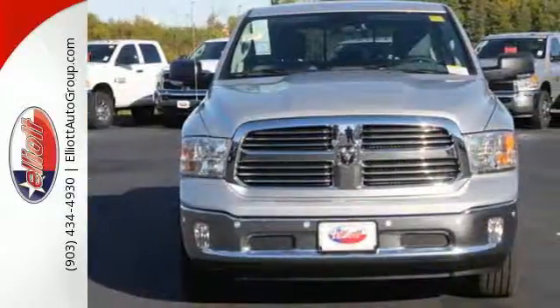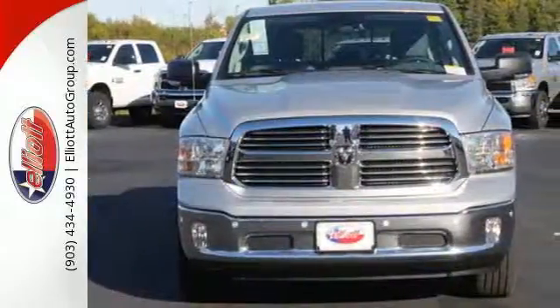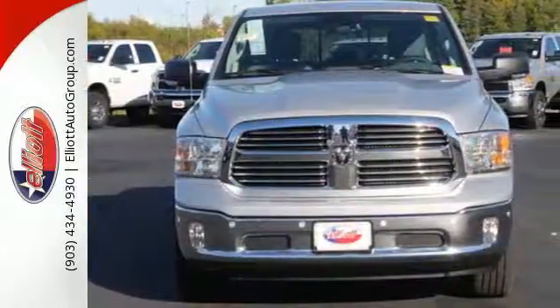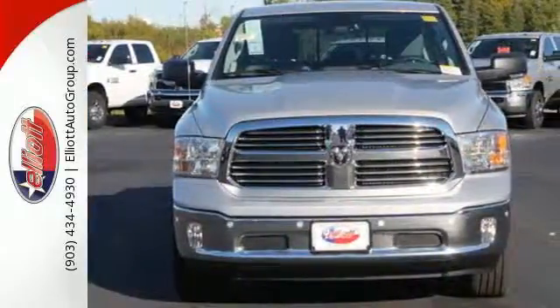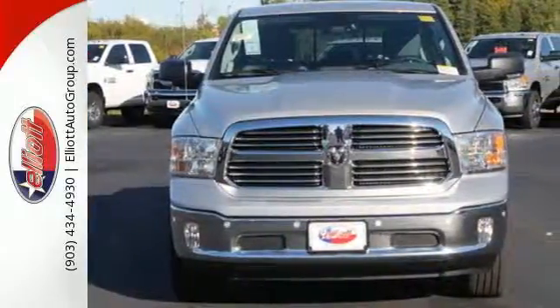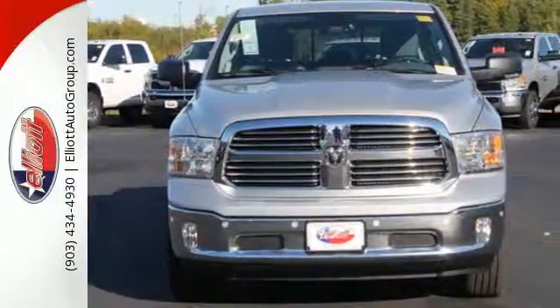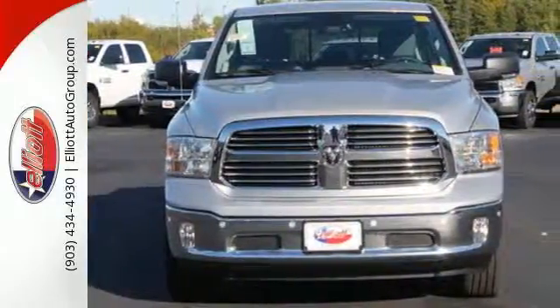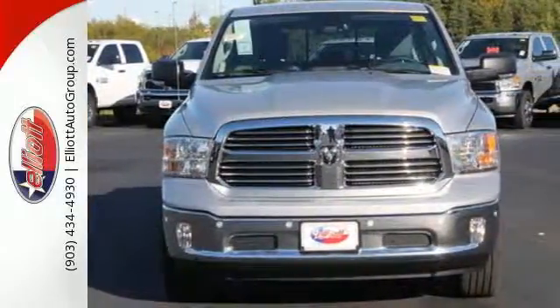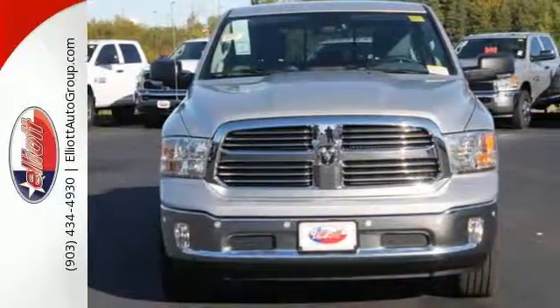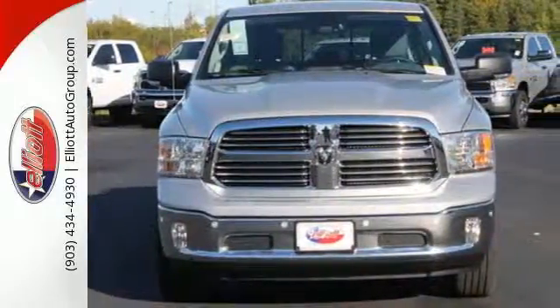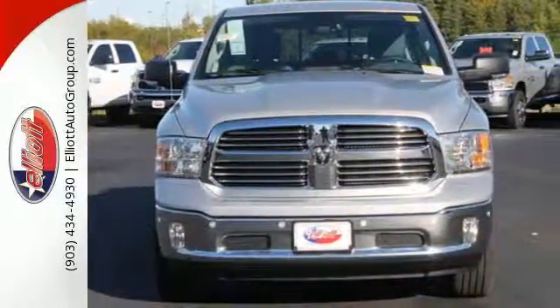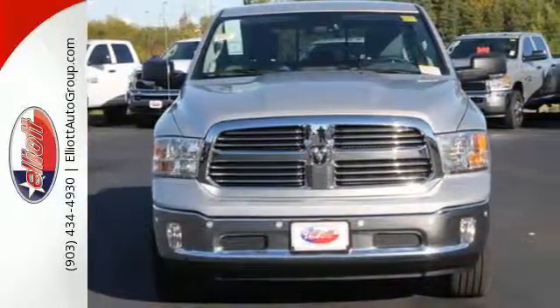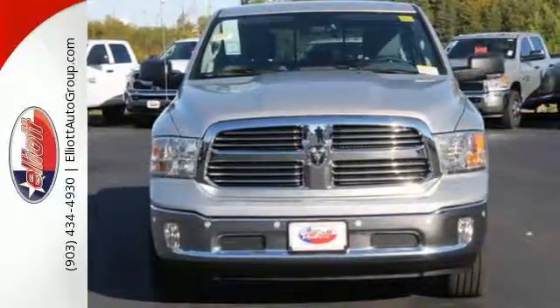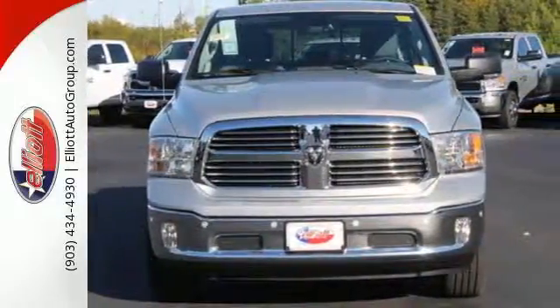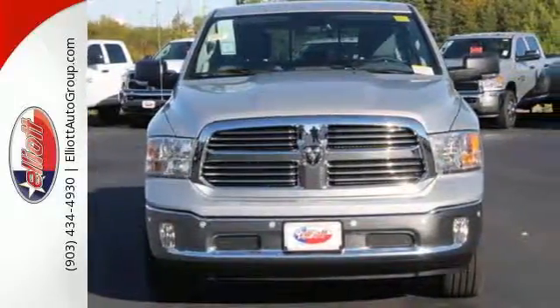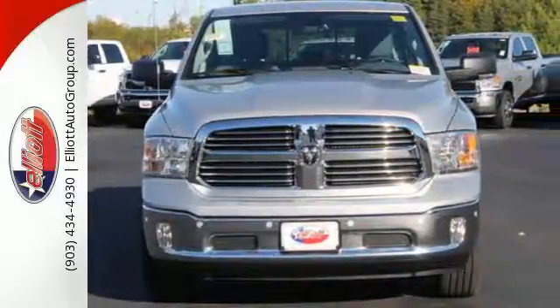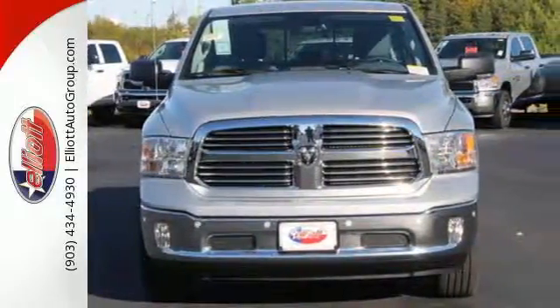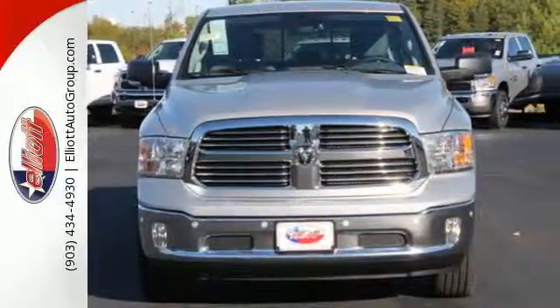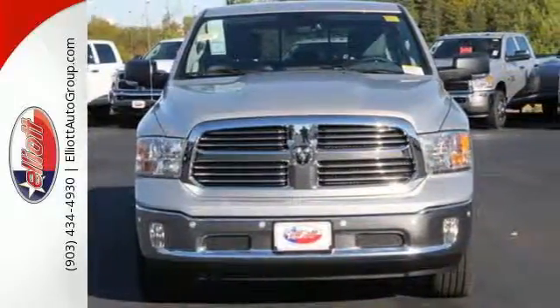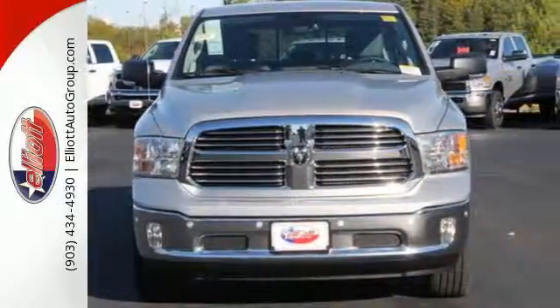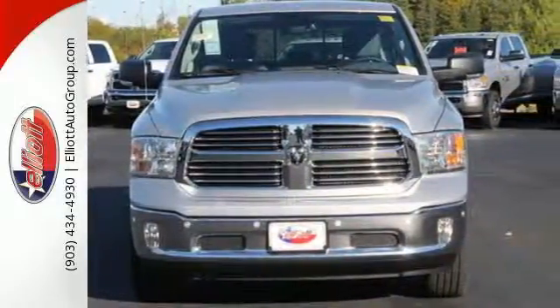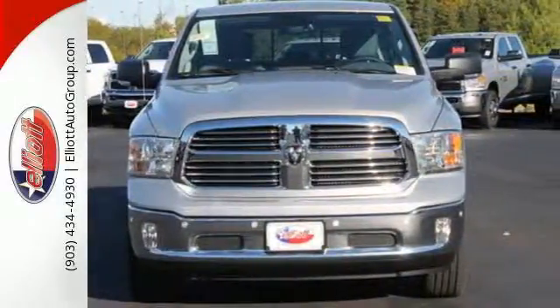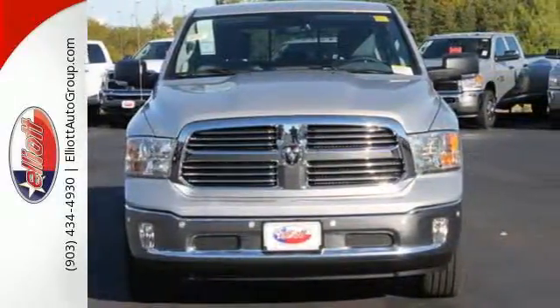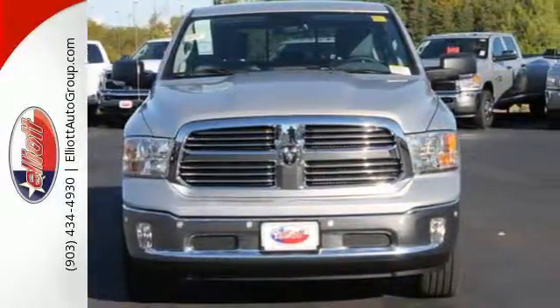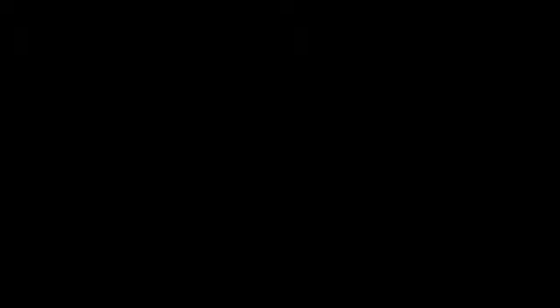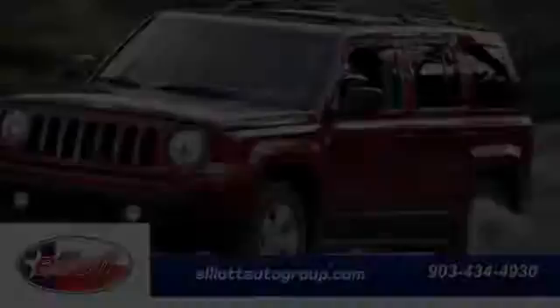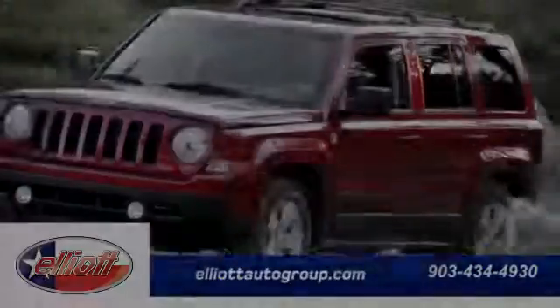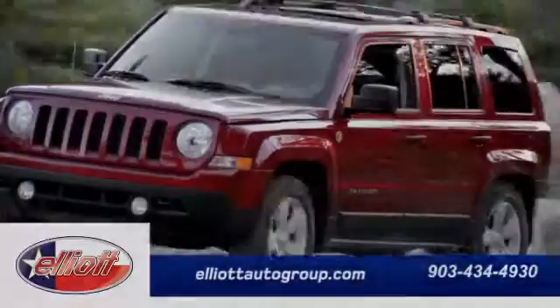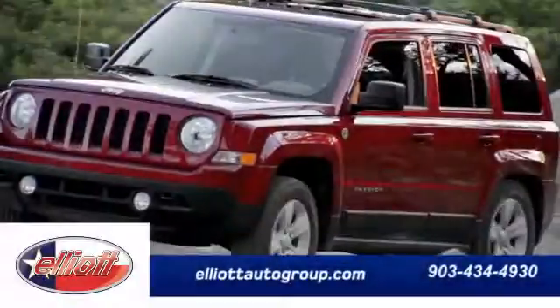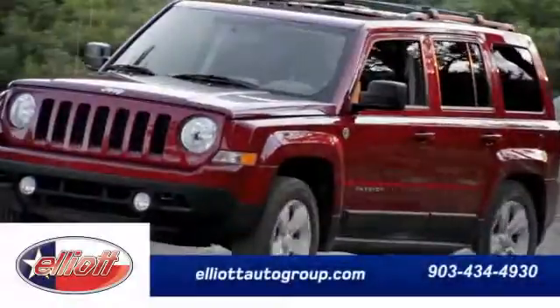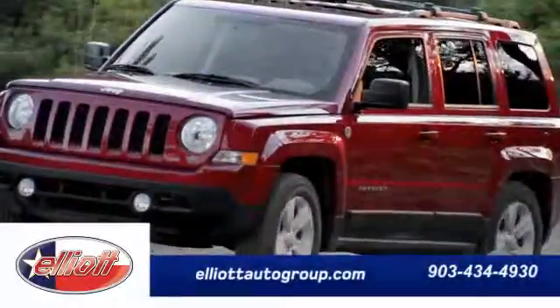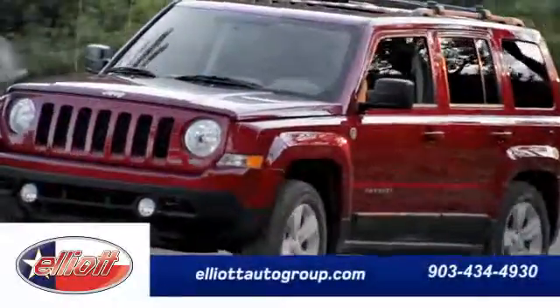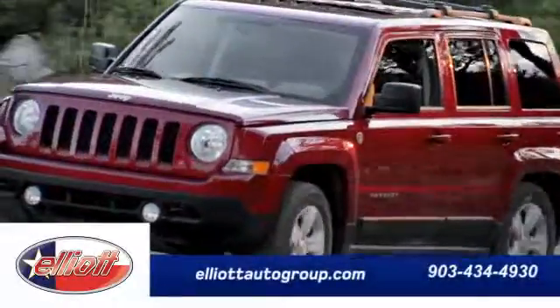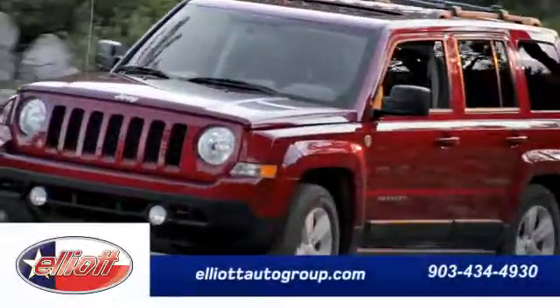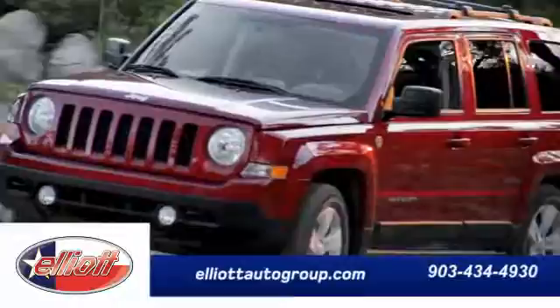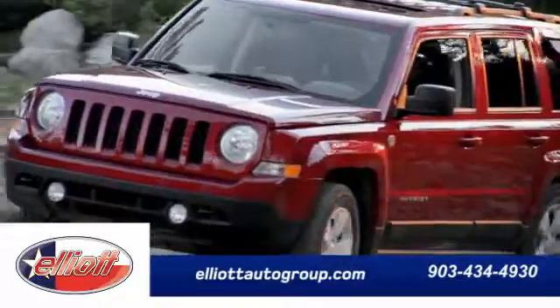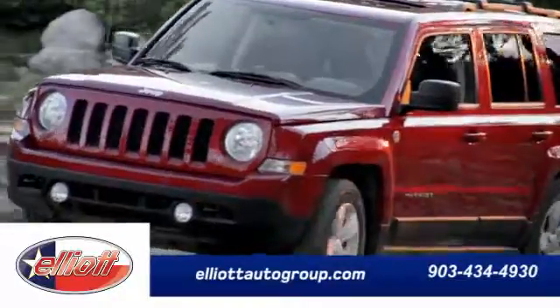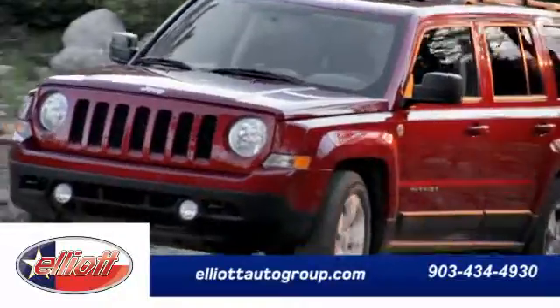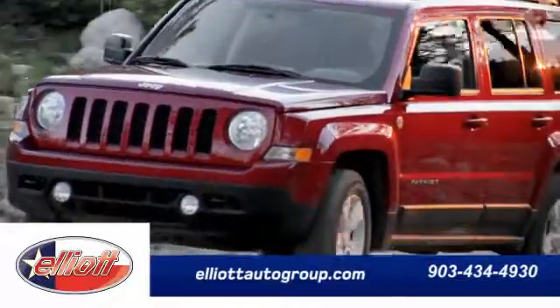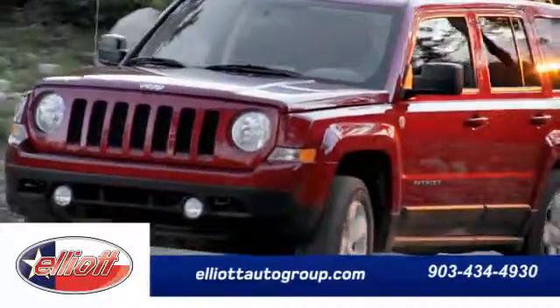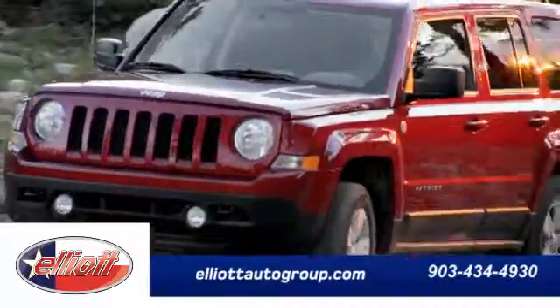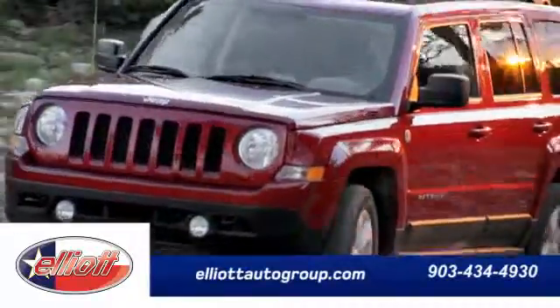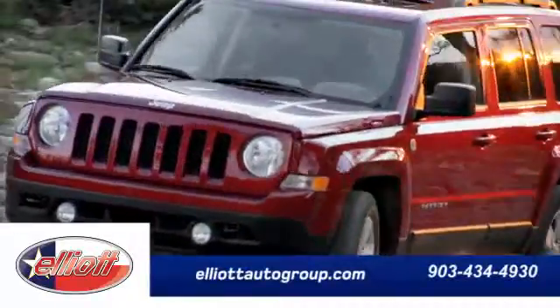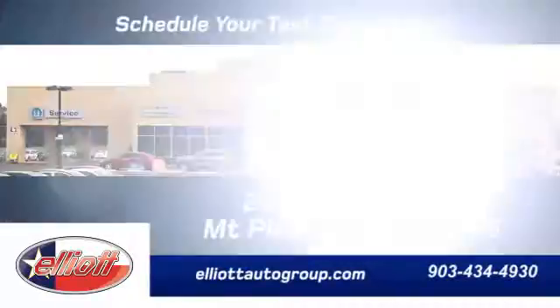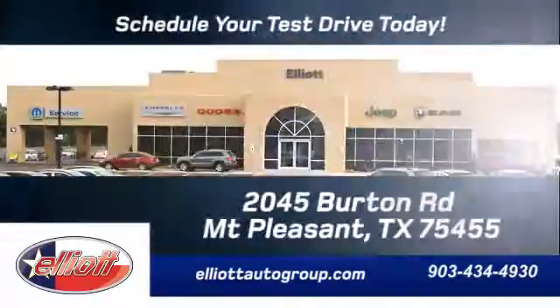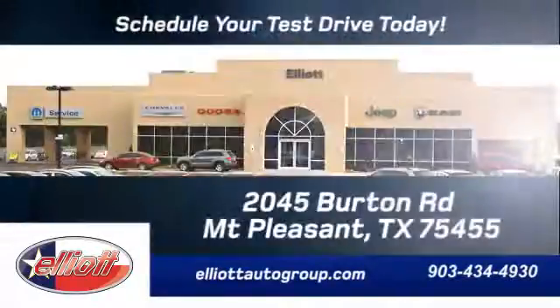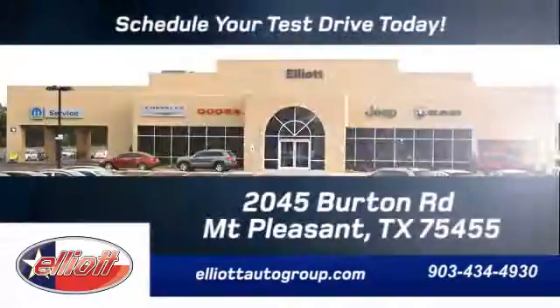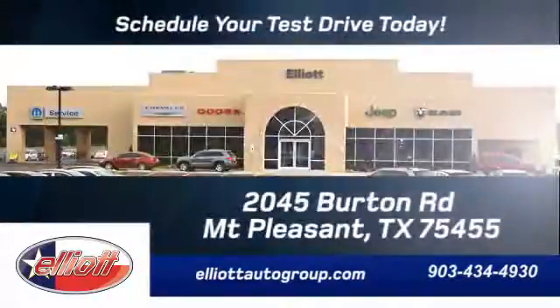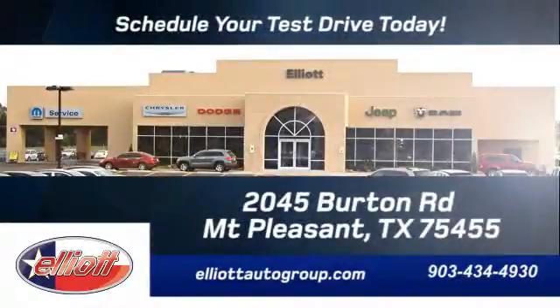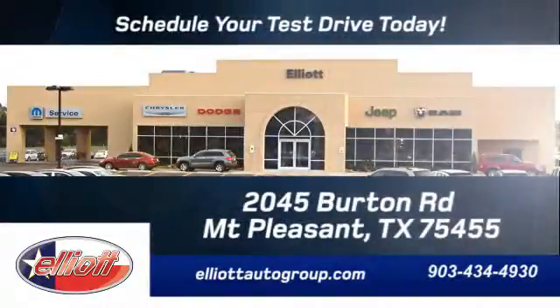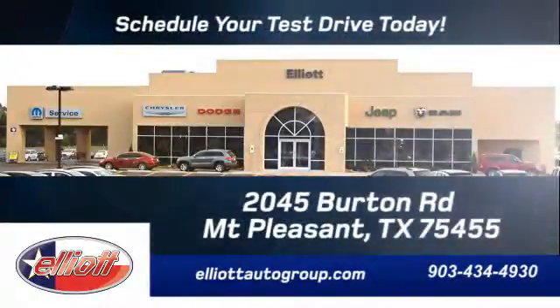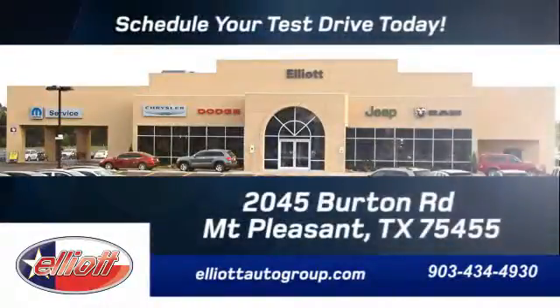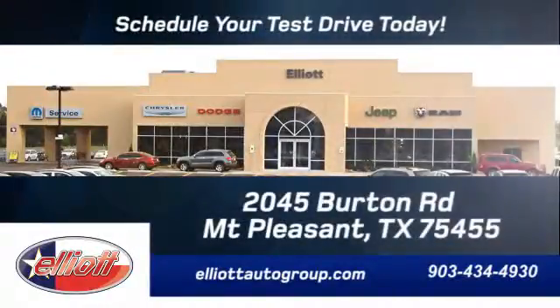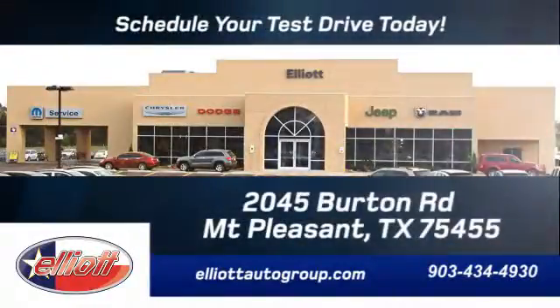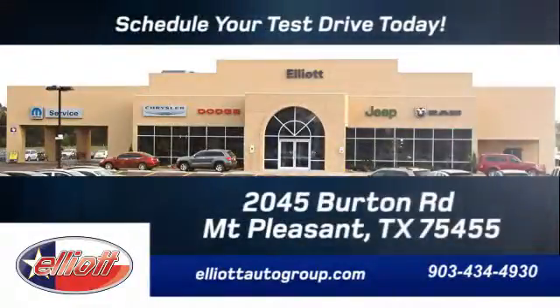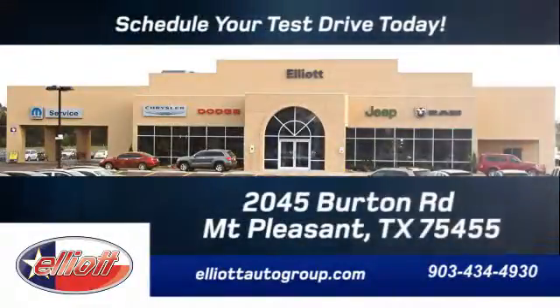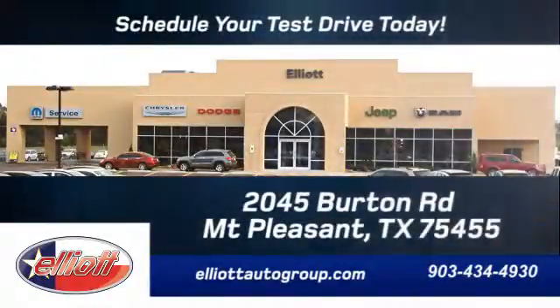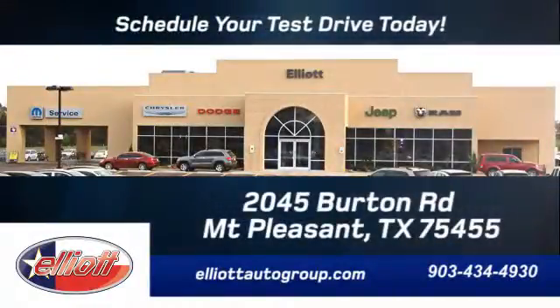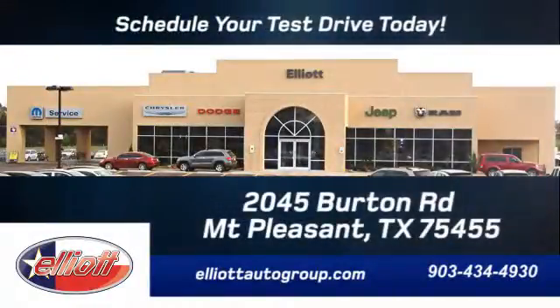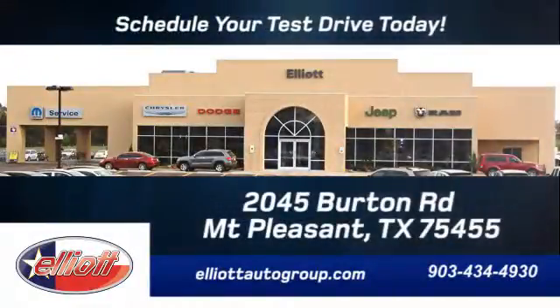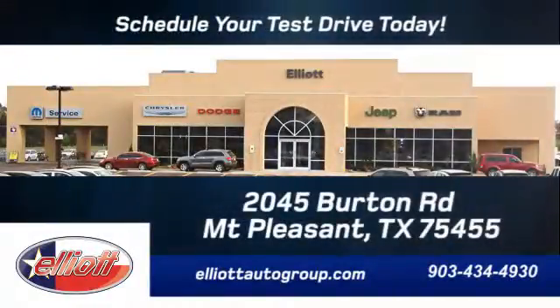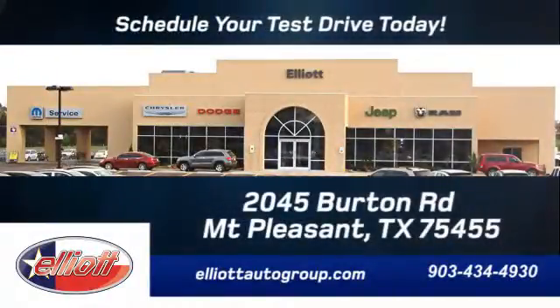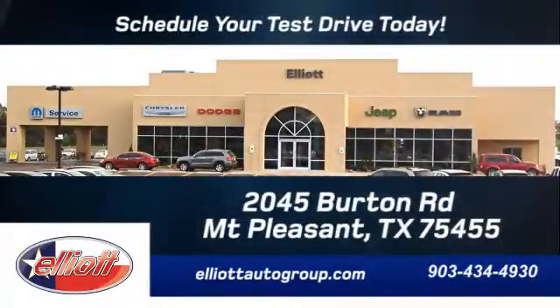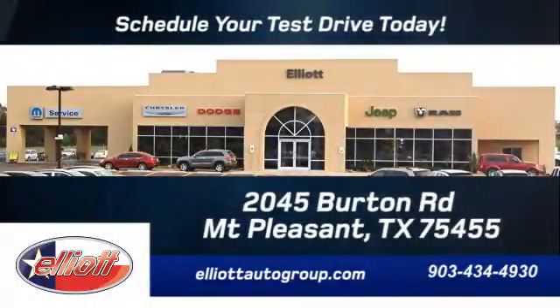Test drive it today. We're located just off I-30 on Burton Road in Mt. Pleasant.